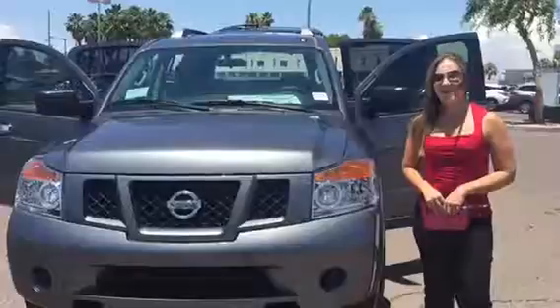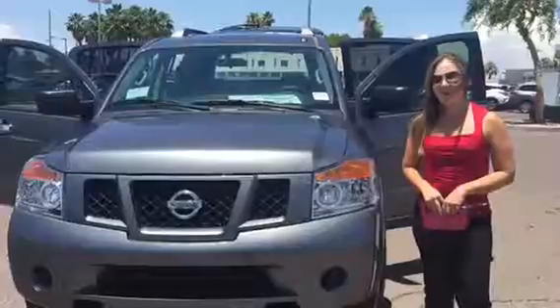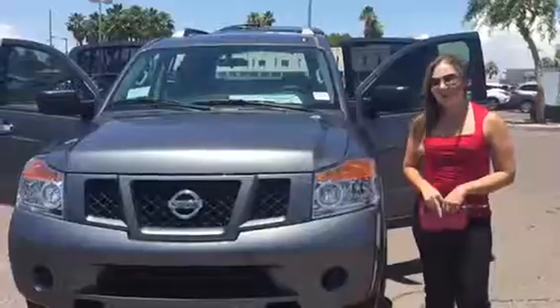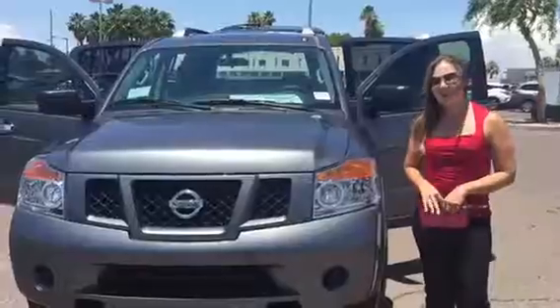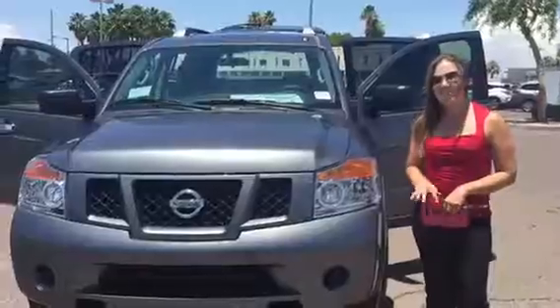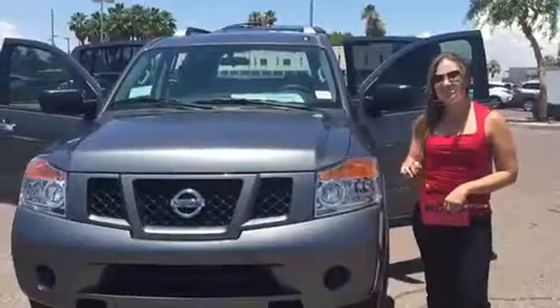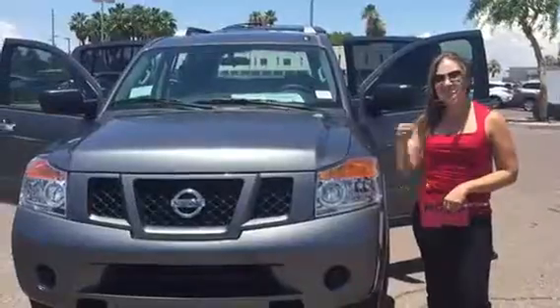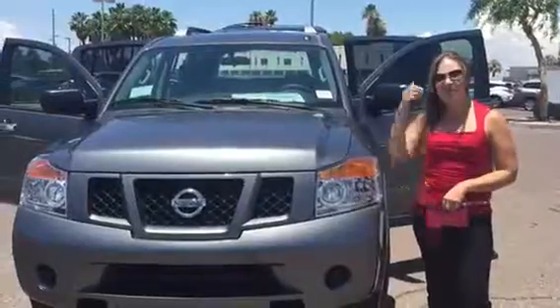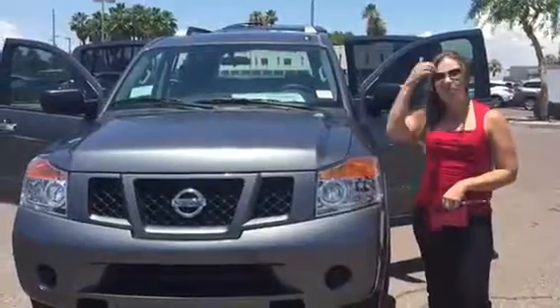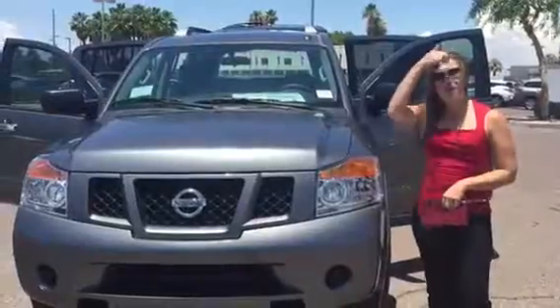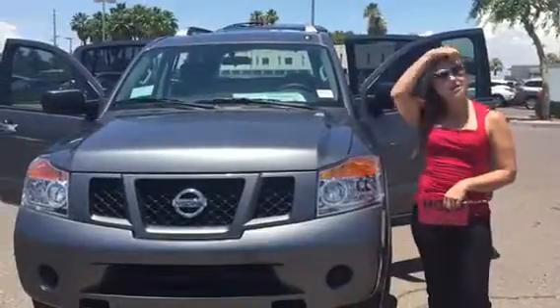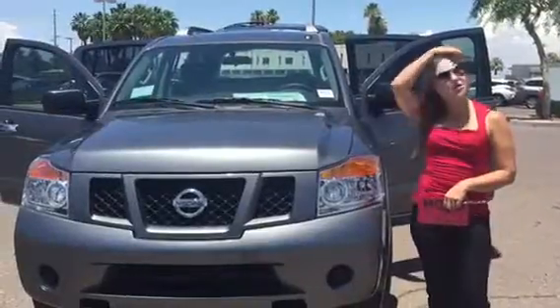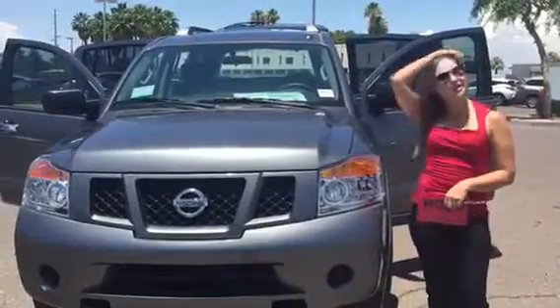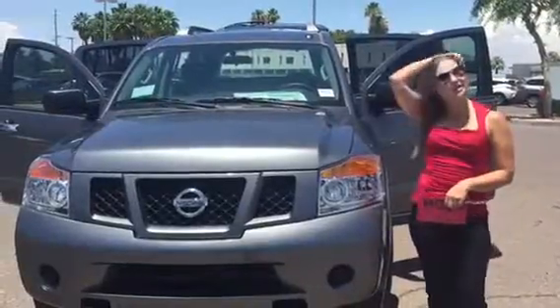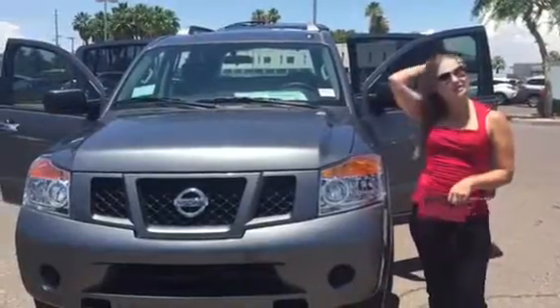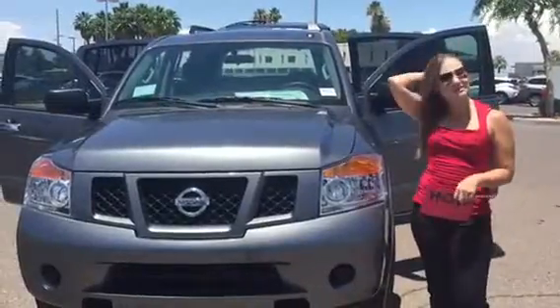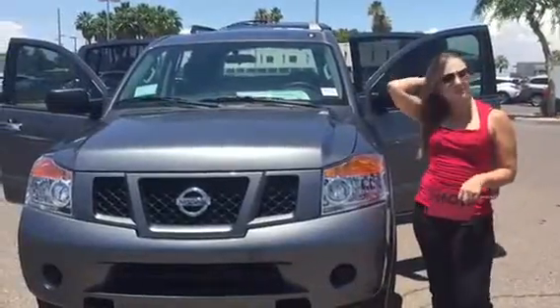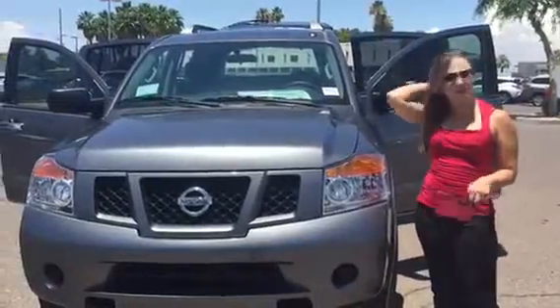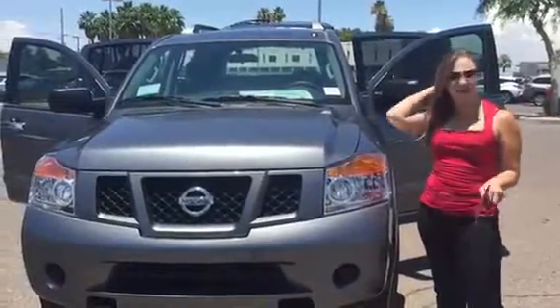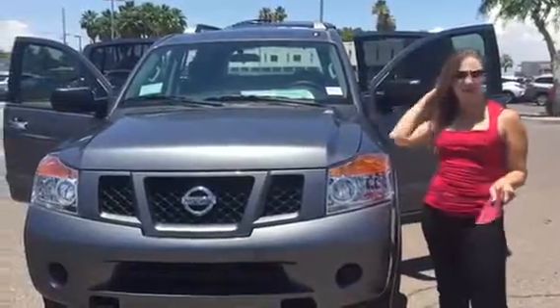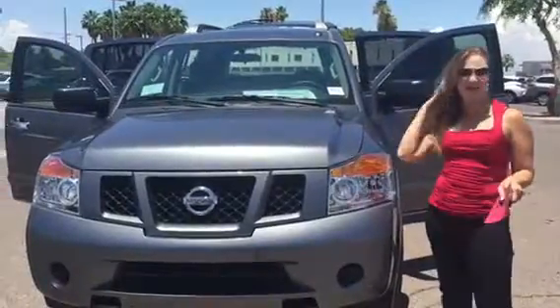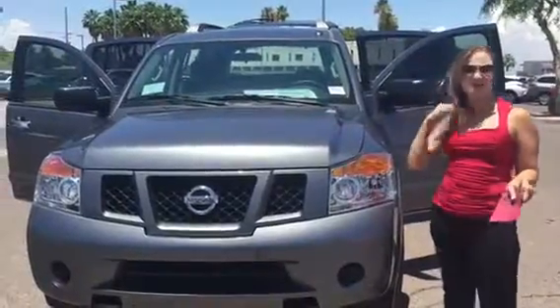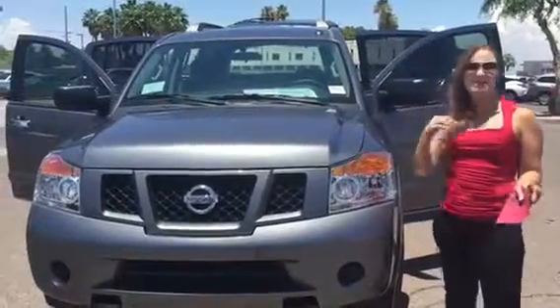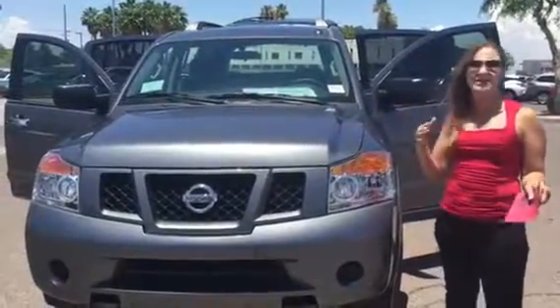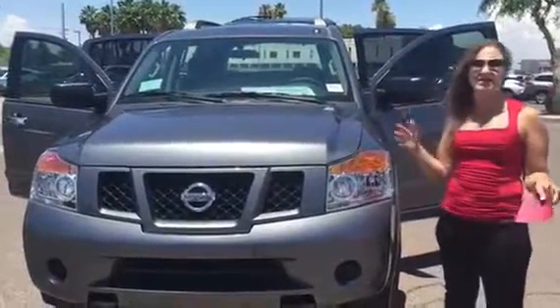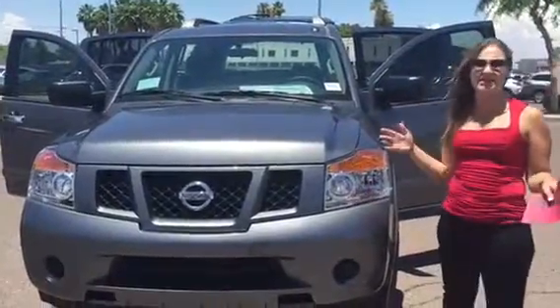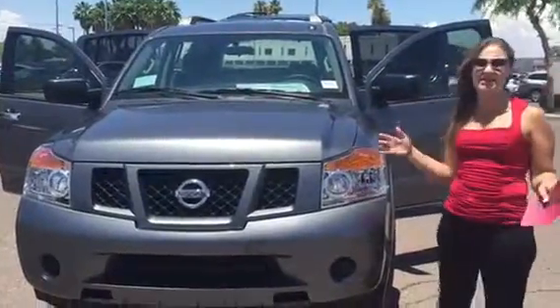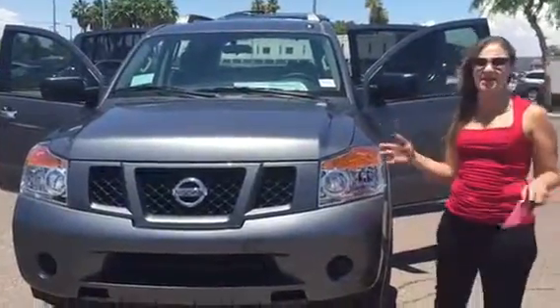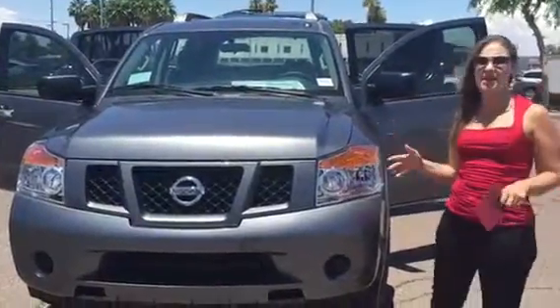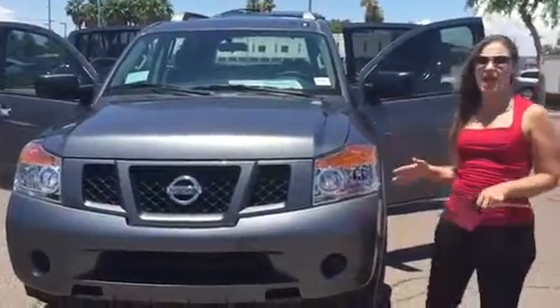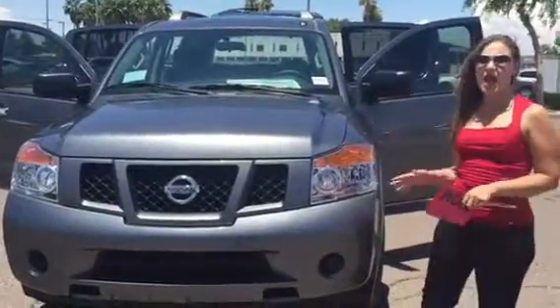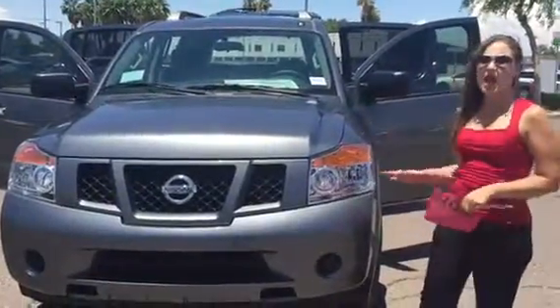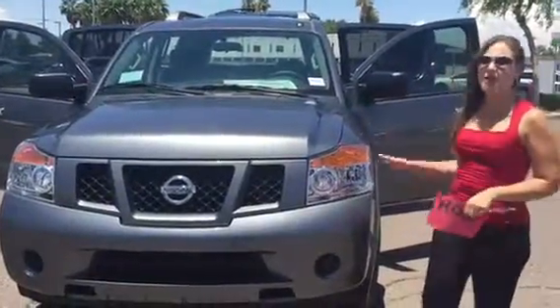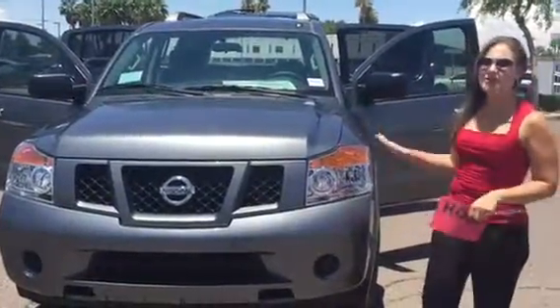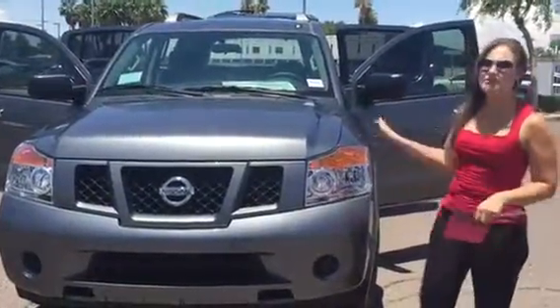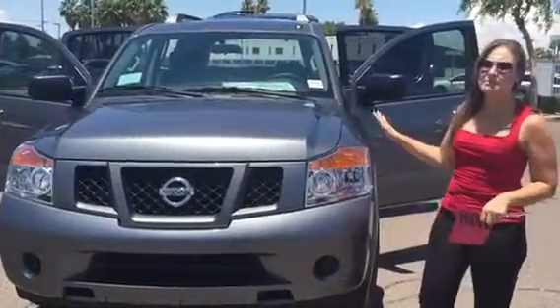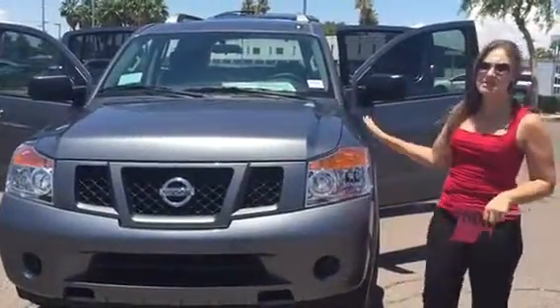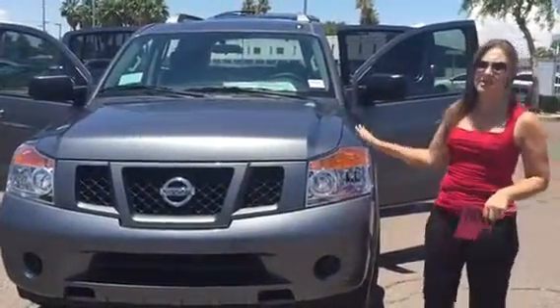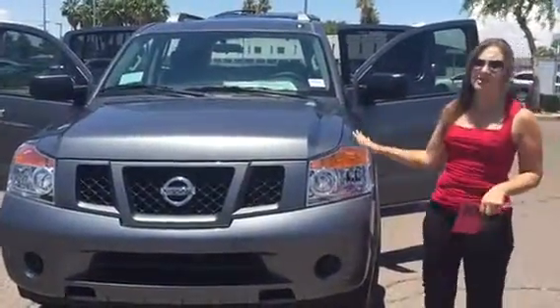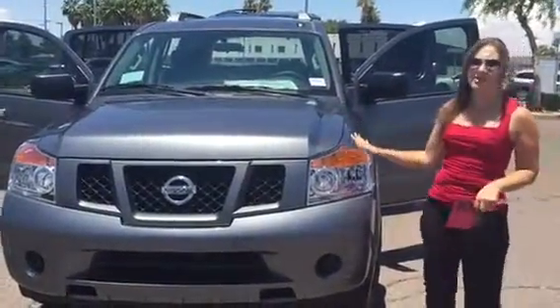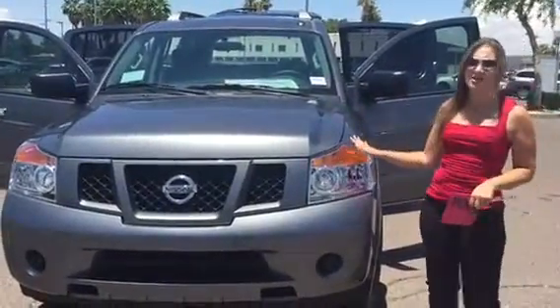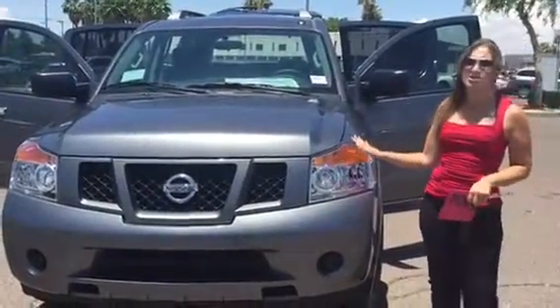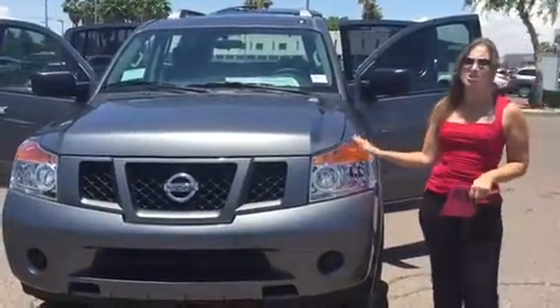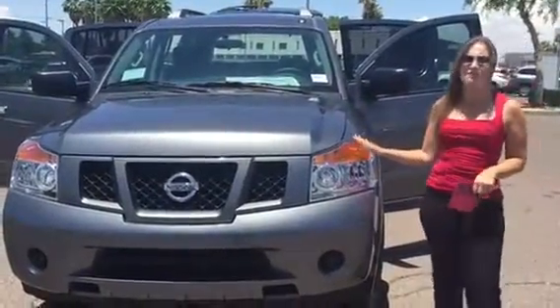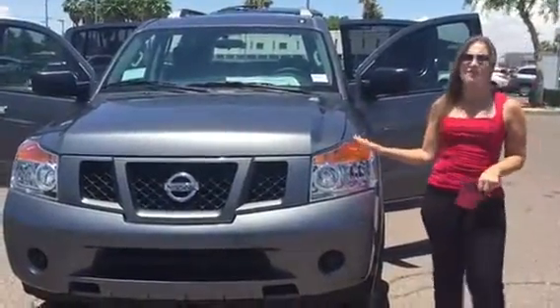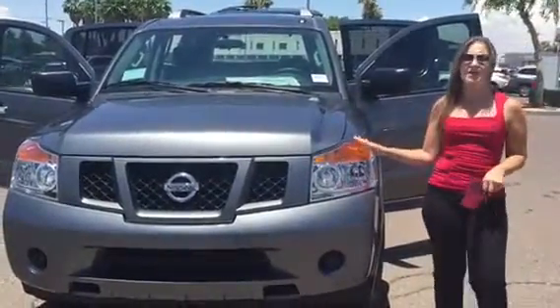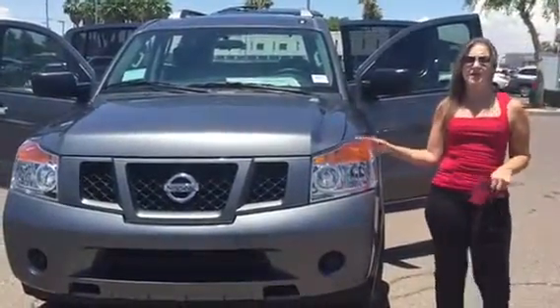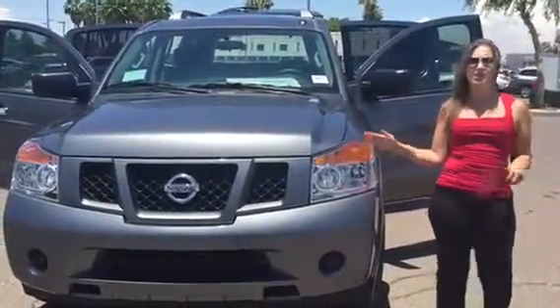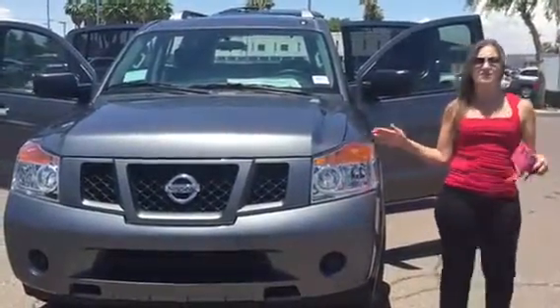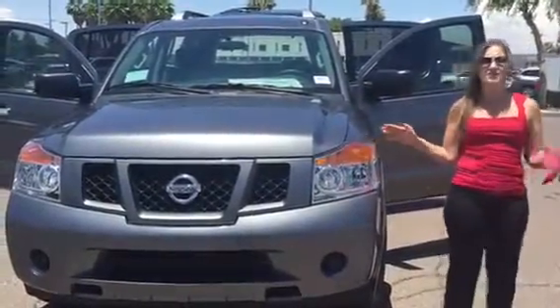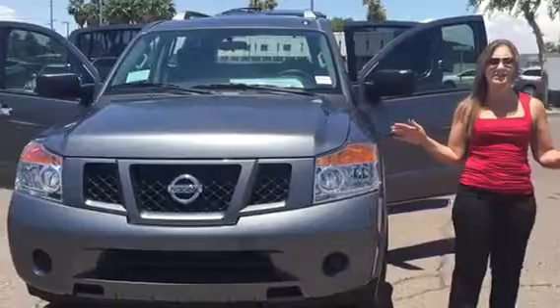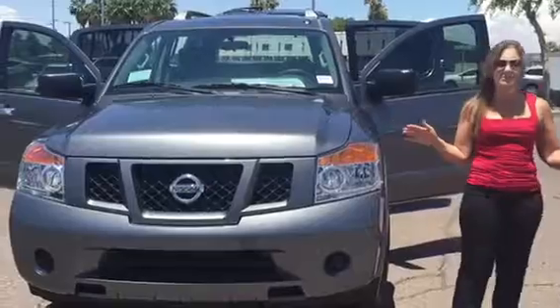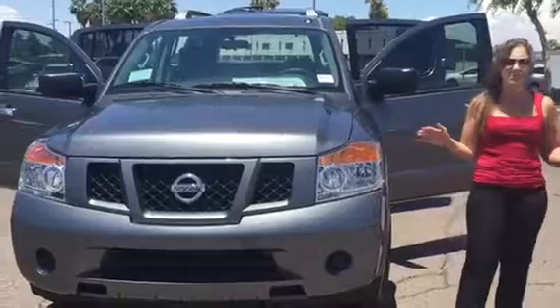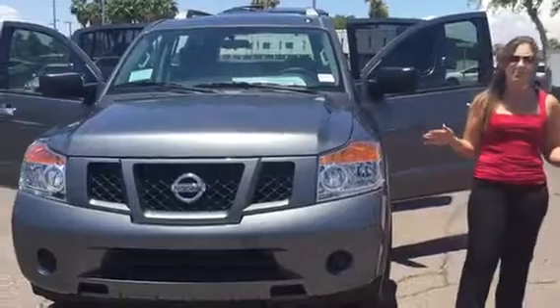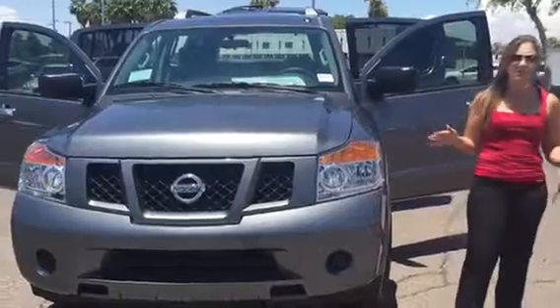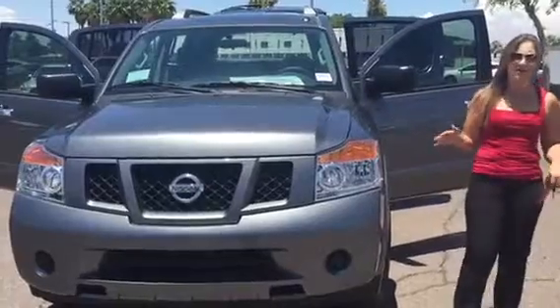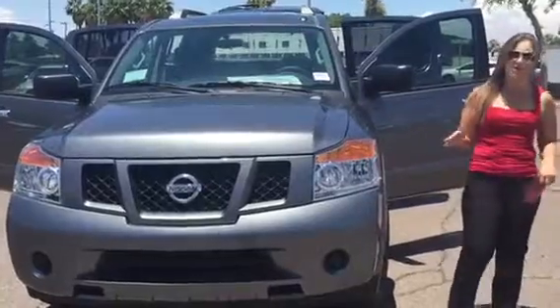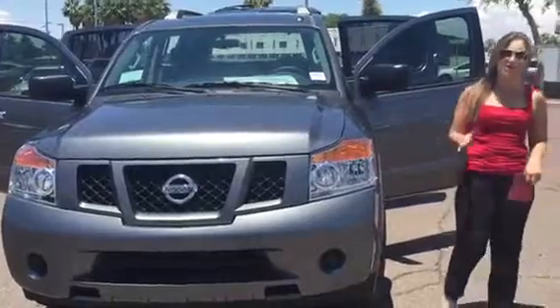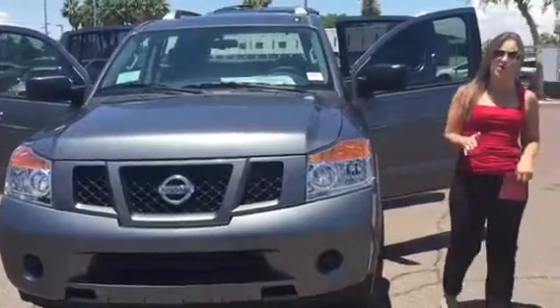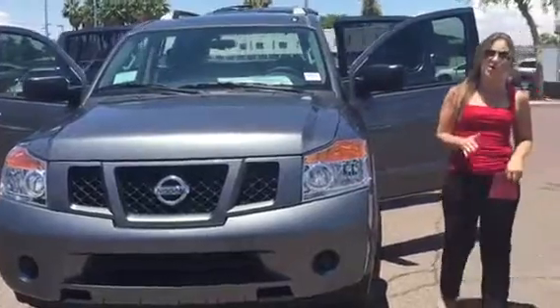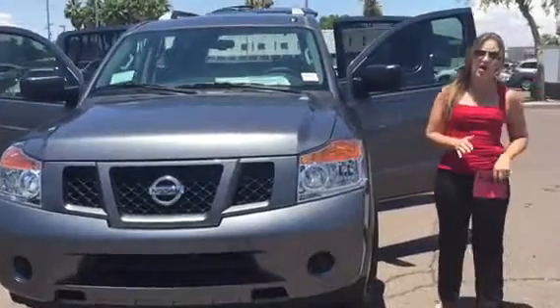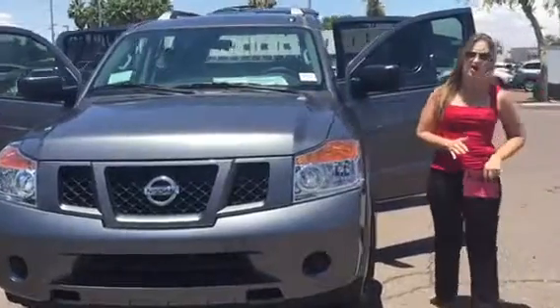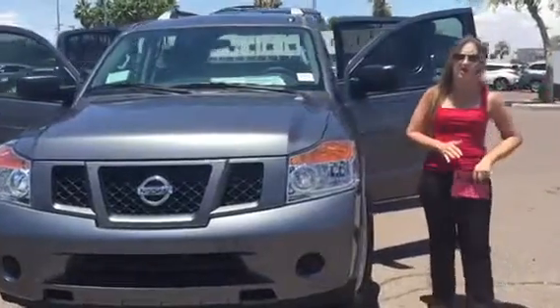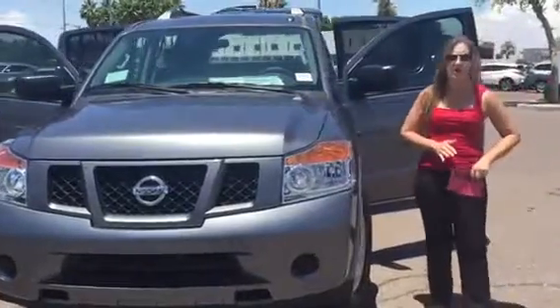Hello Adrian, how are you? My name is Betty here at ABC Nissan. I wanted to put together a short video of the Nissan Armada that you inquired on.